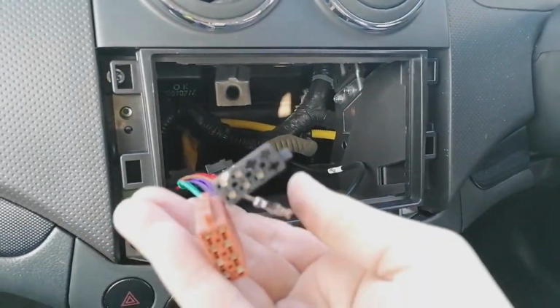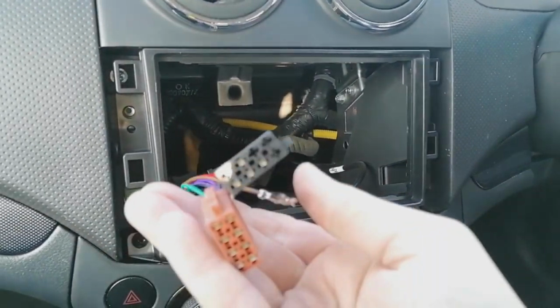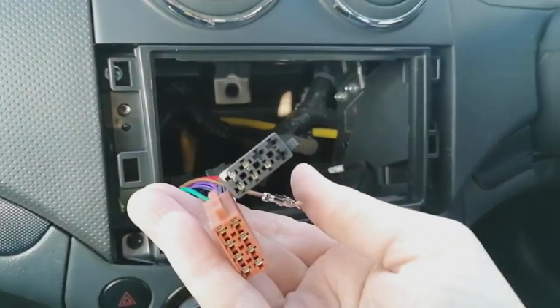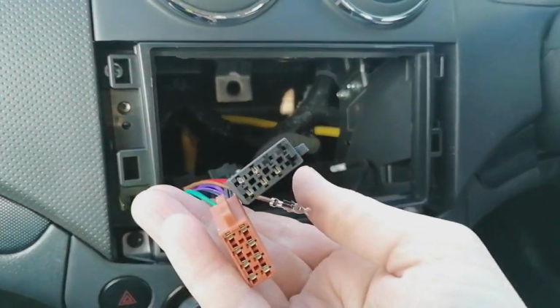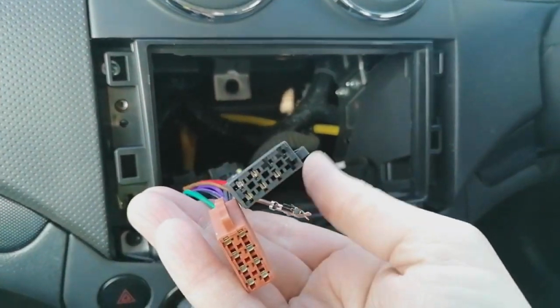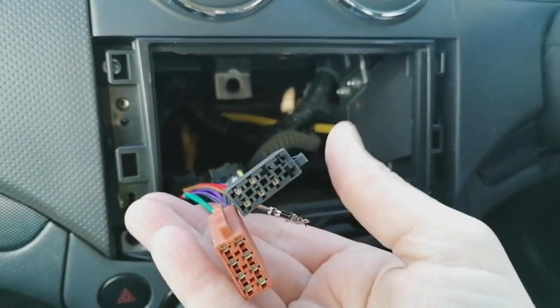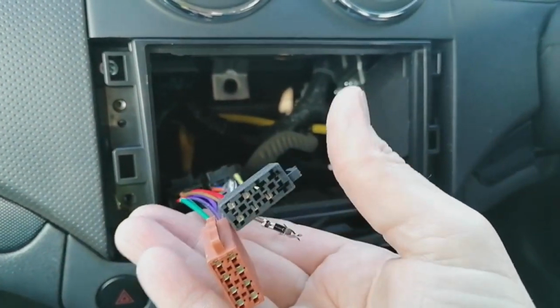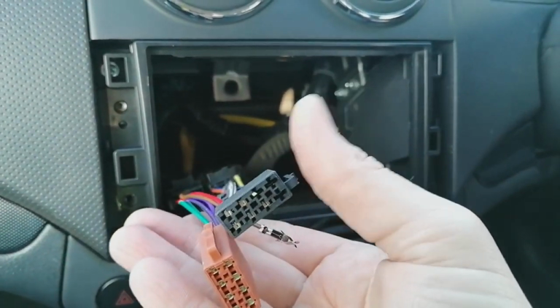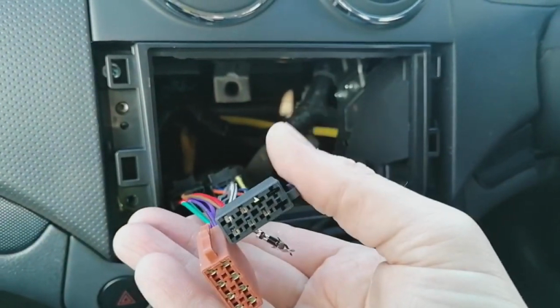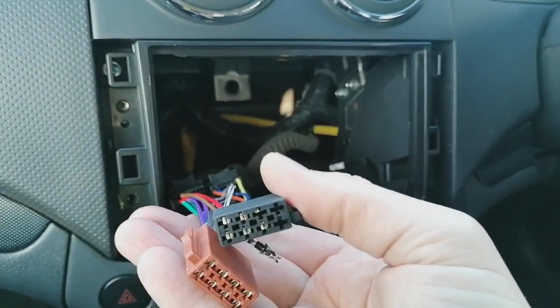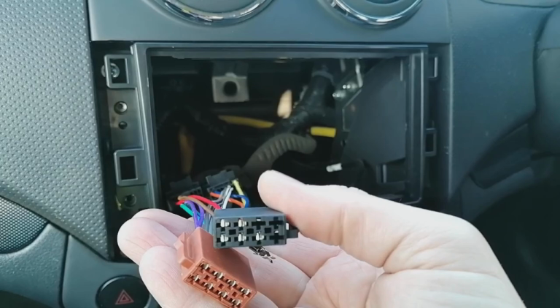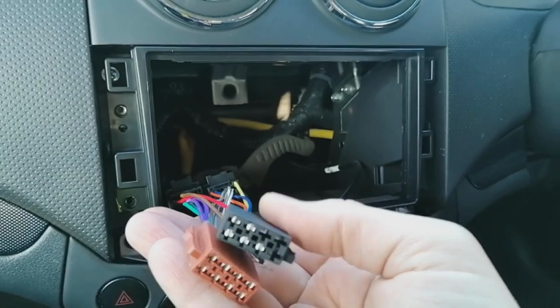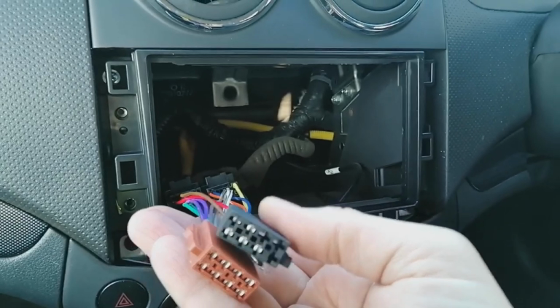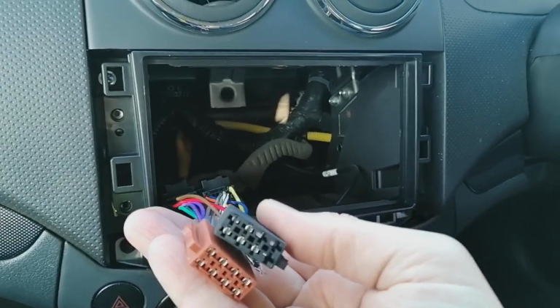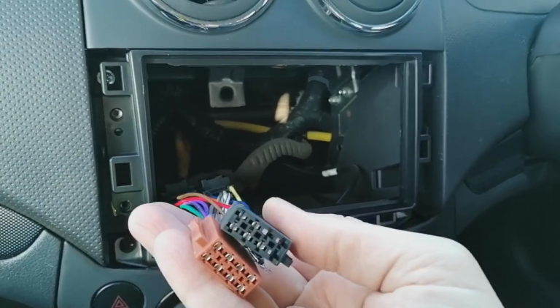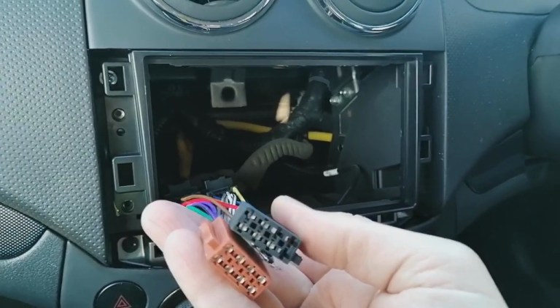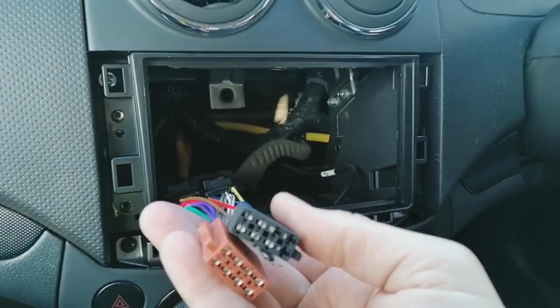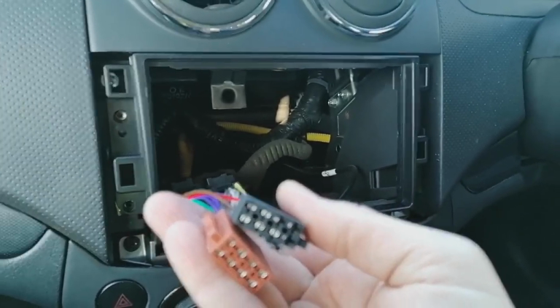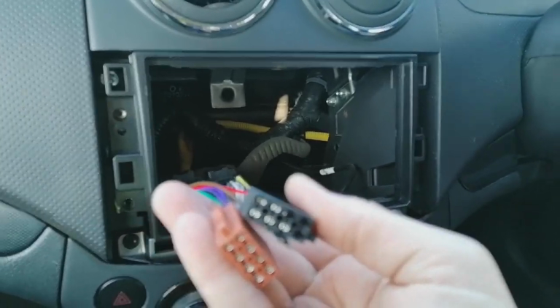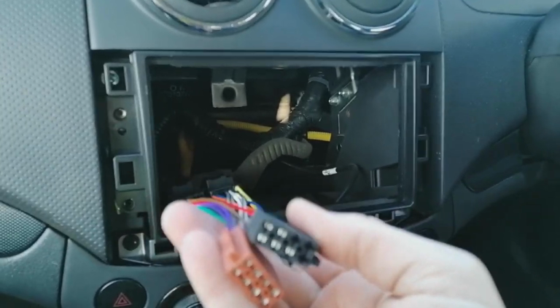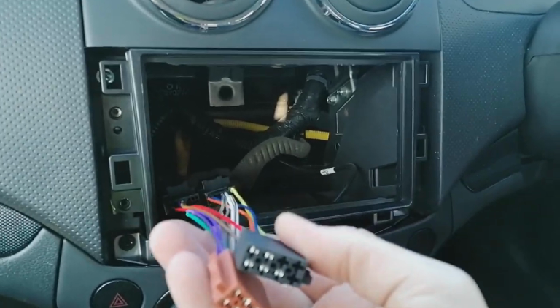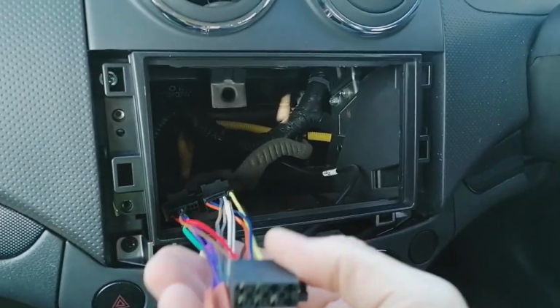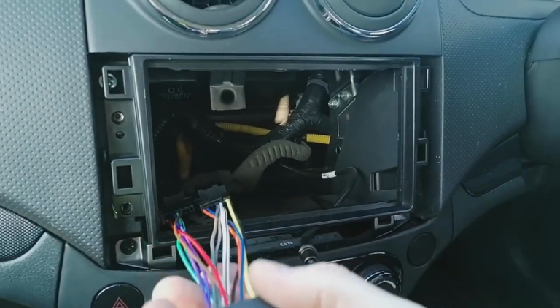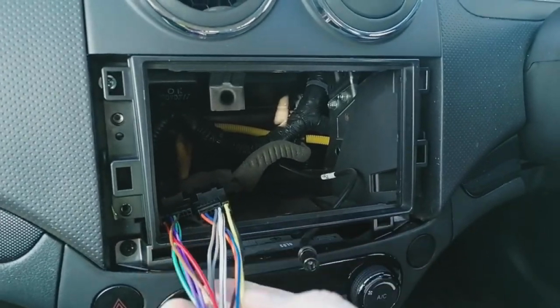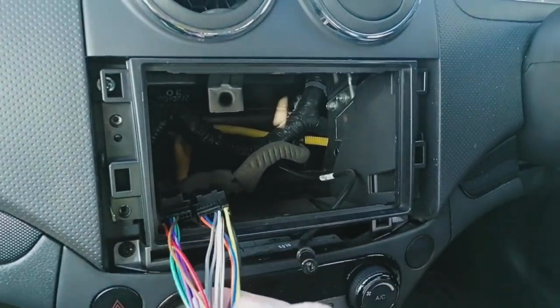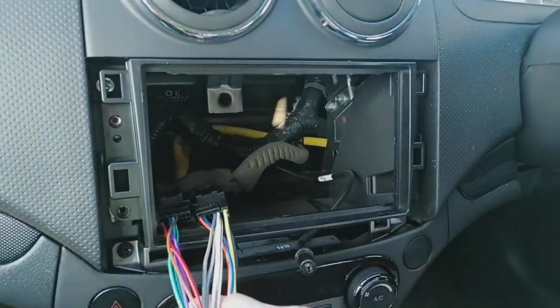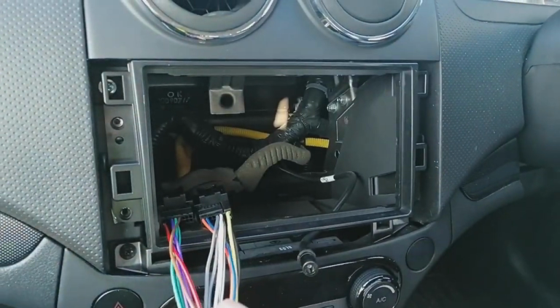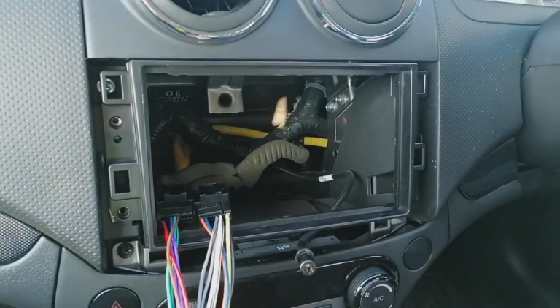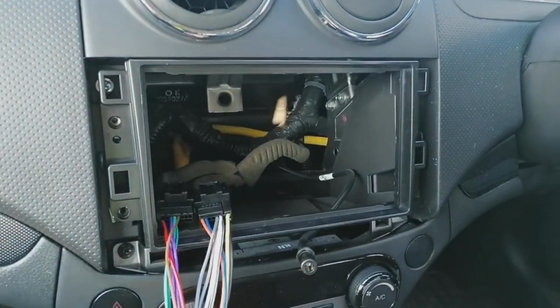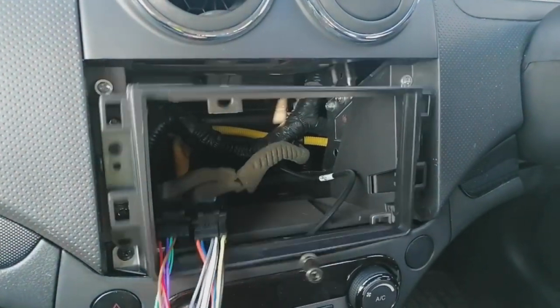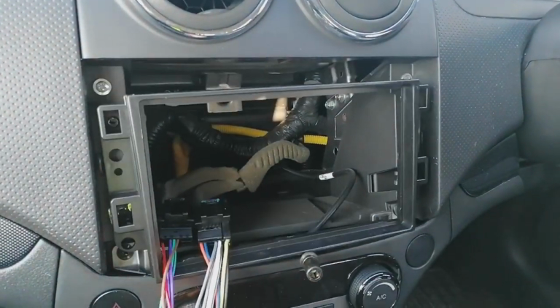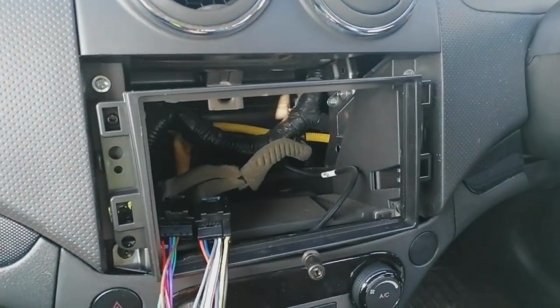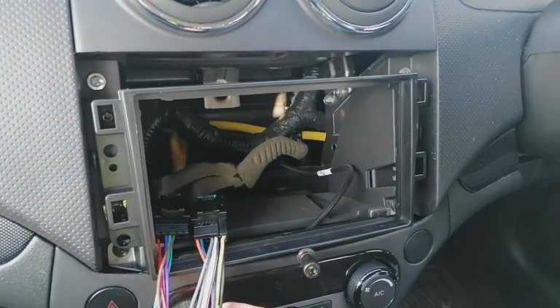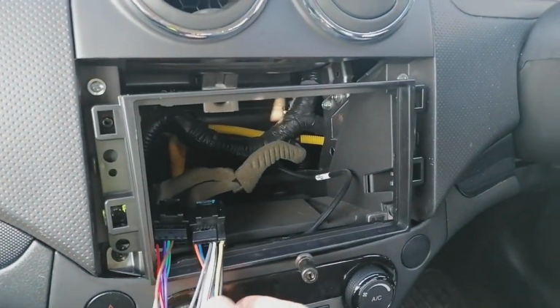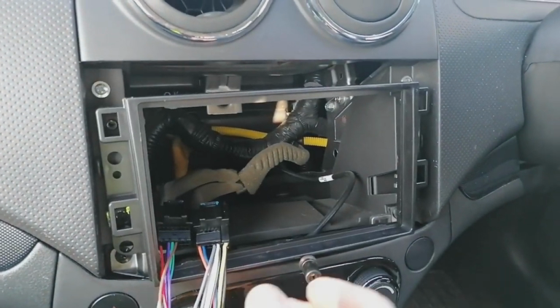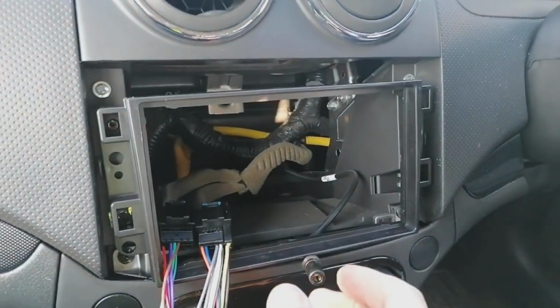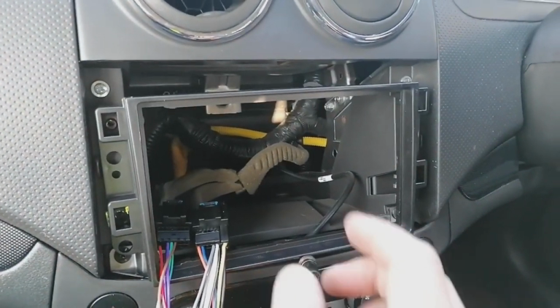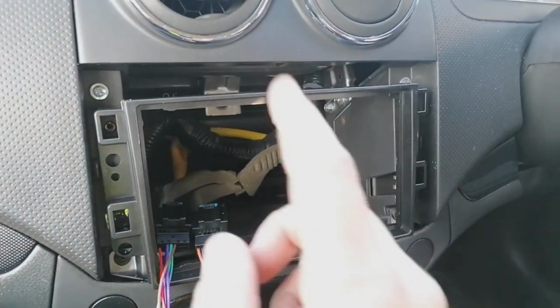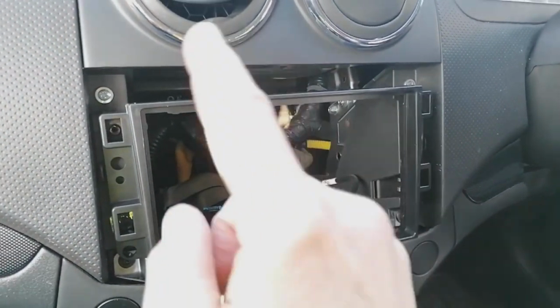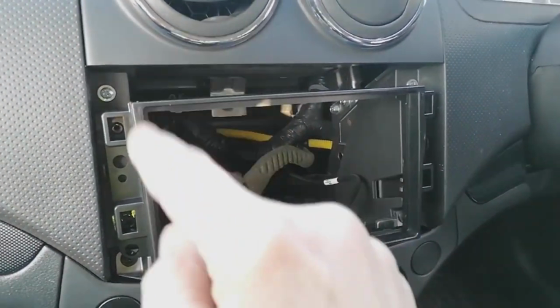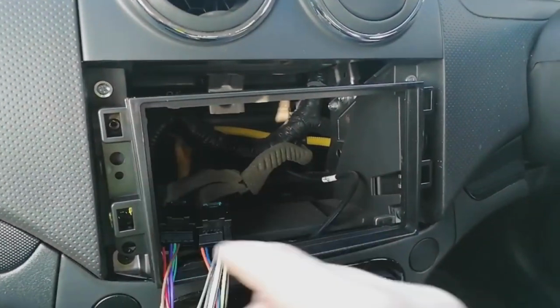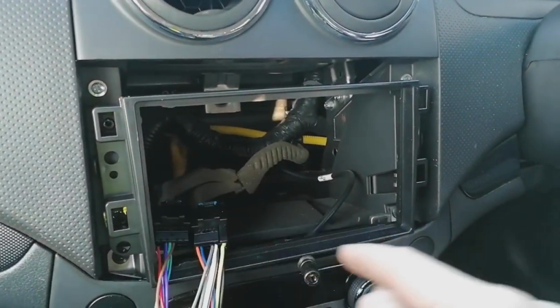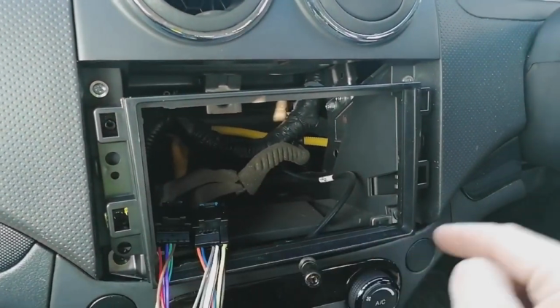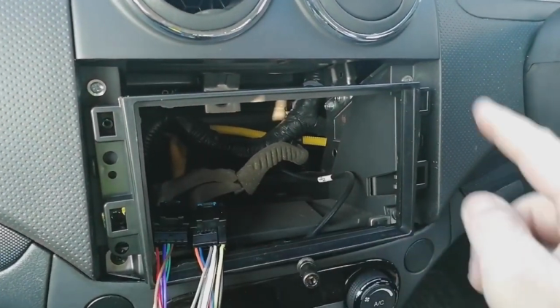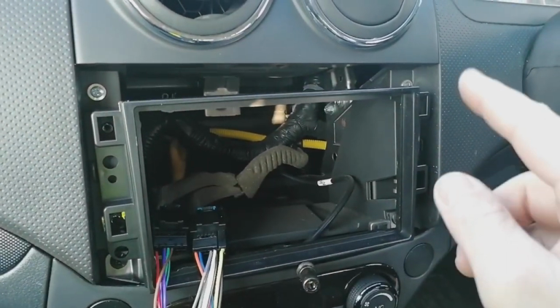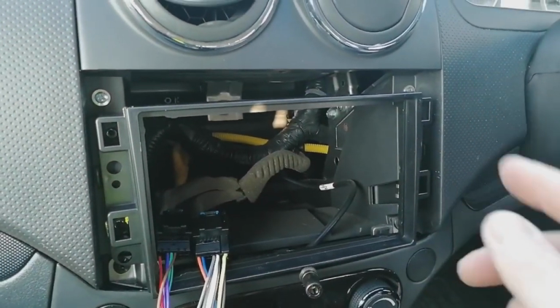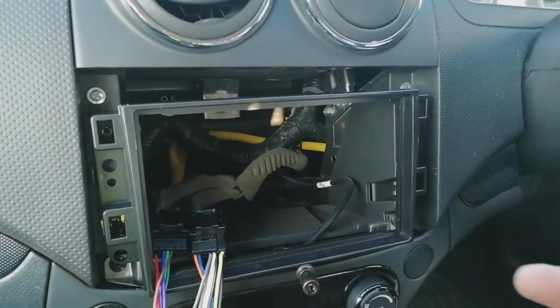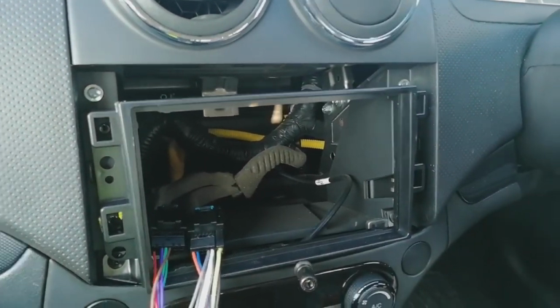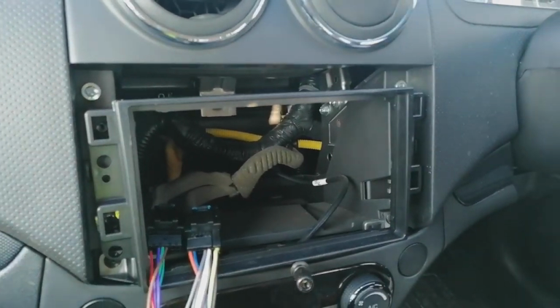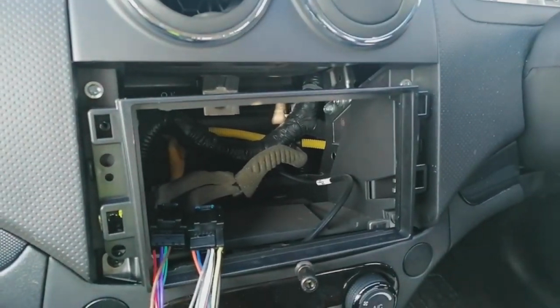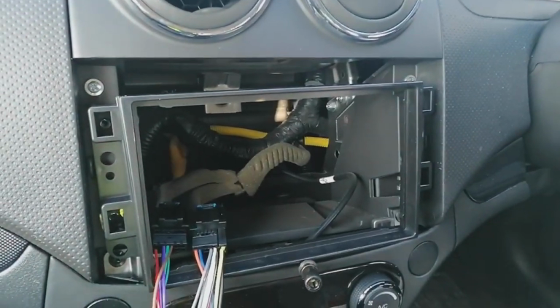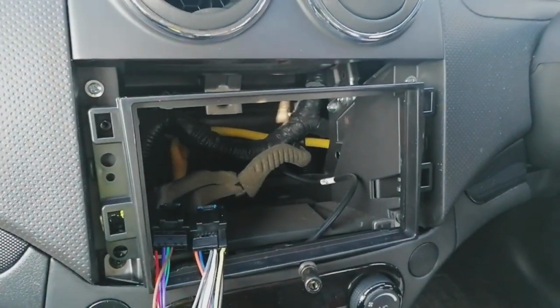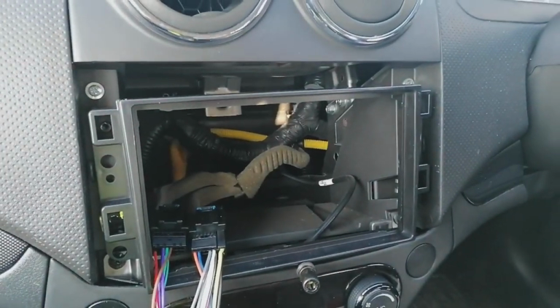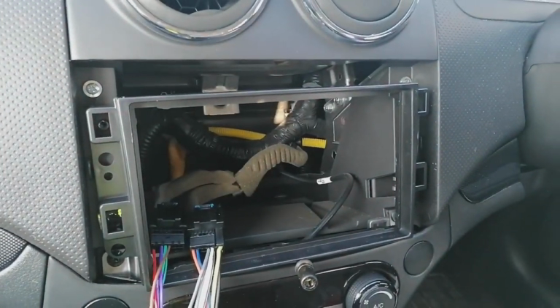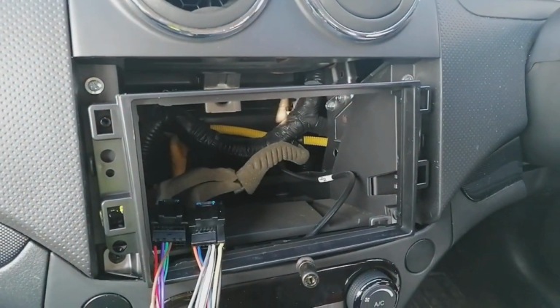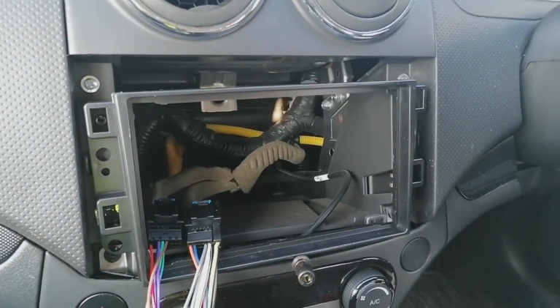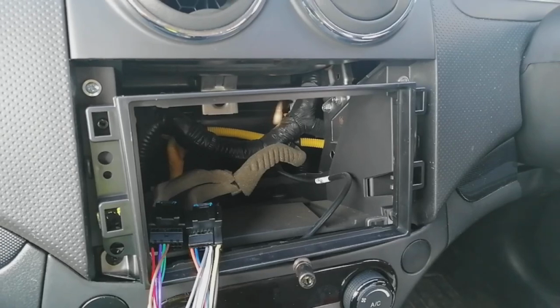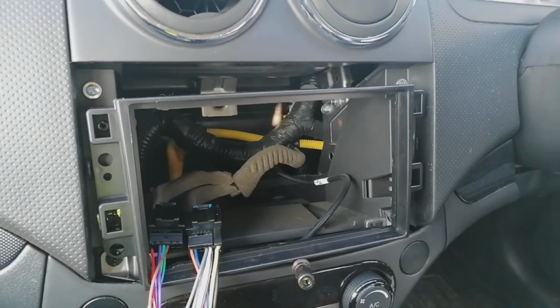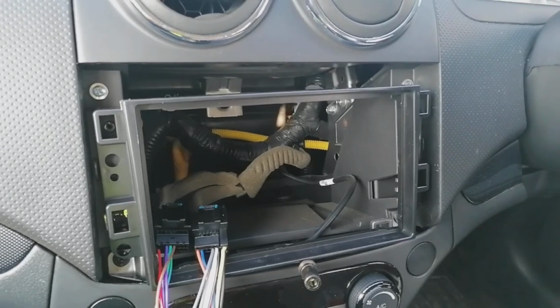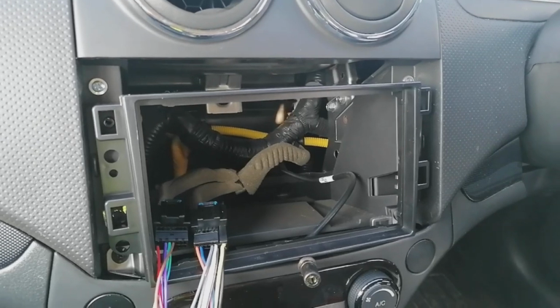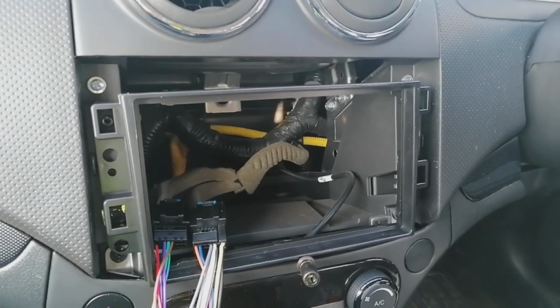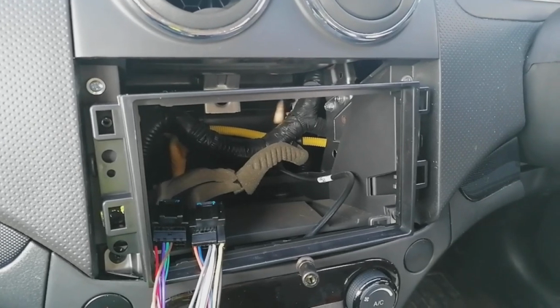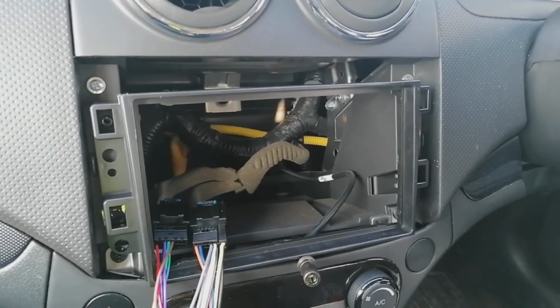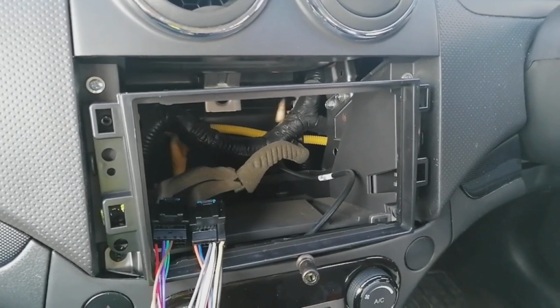These then plug into the wiring harness adapter that comes with your radio, and once you put your plastic trim around it, it looks like this.